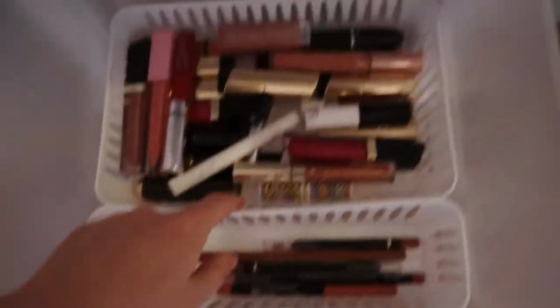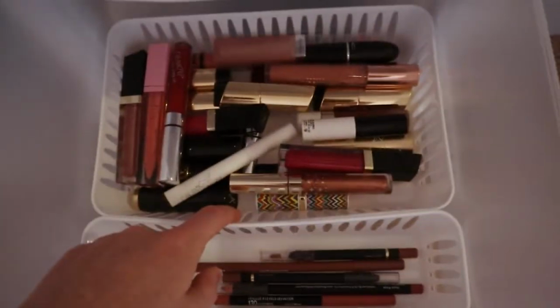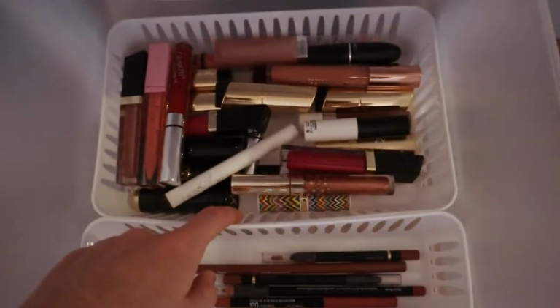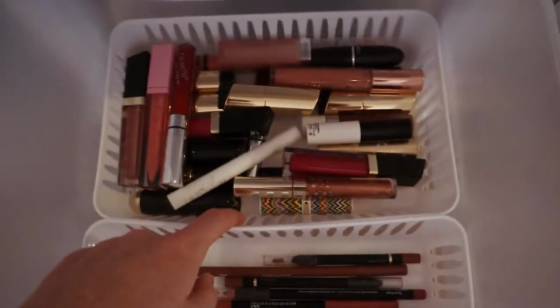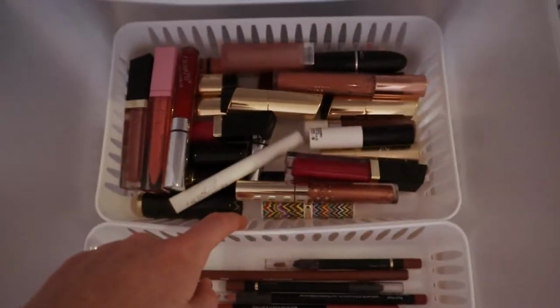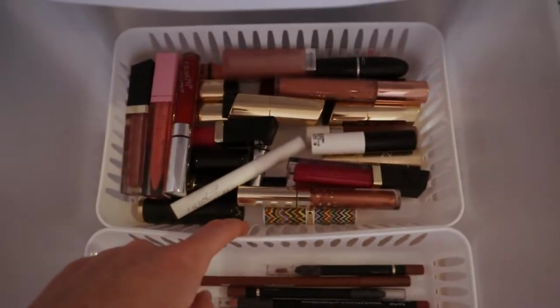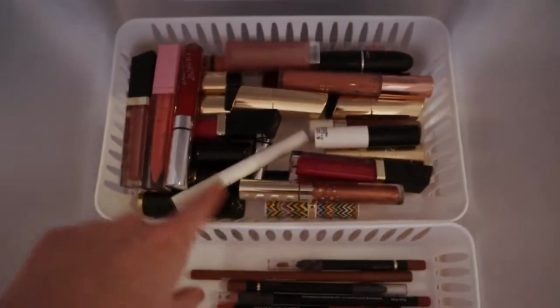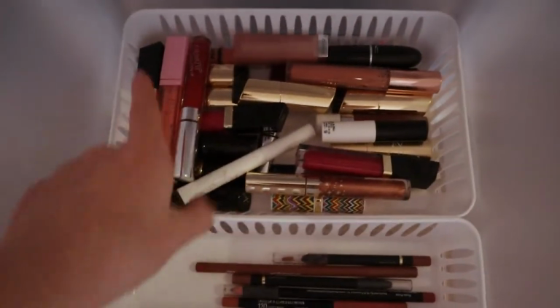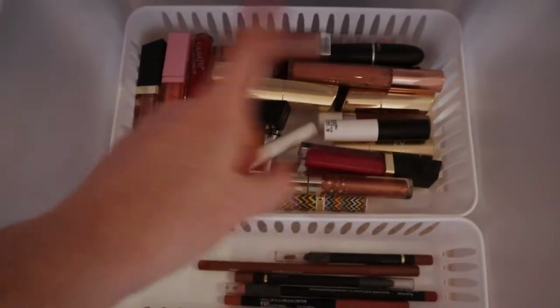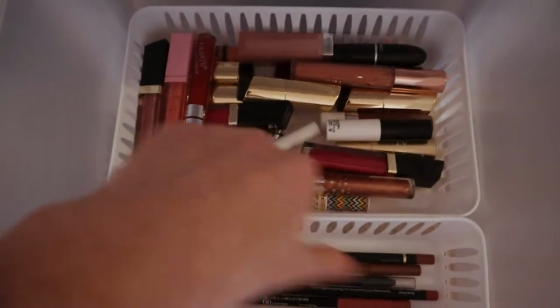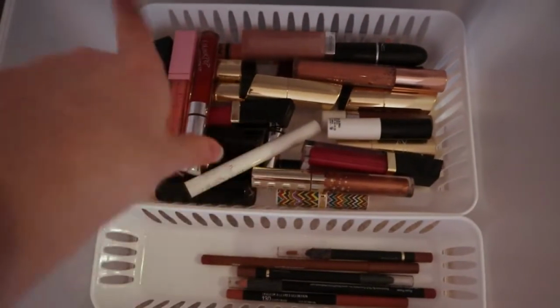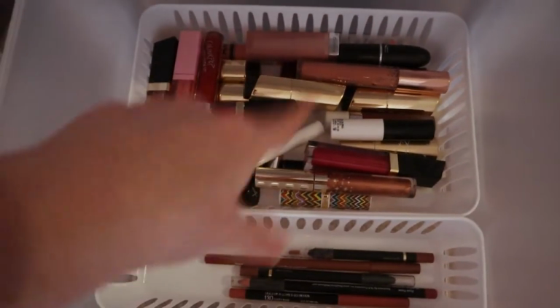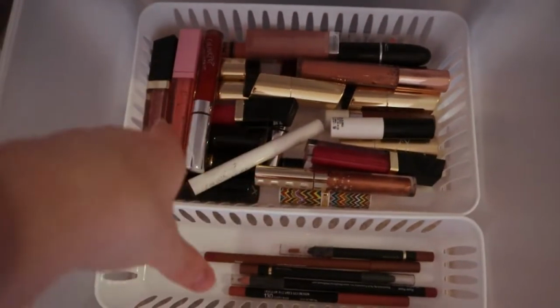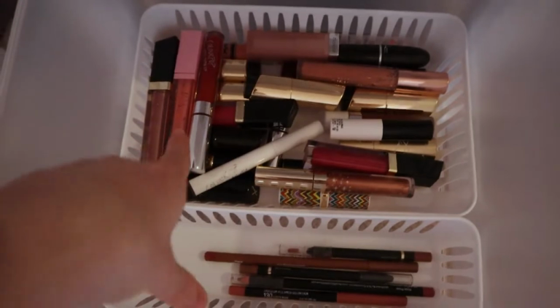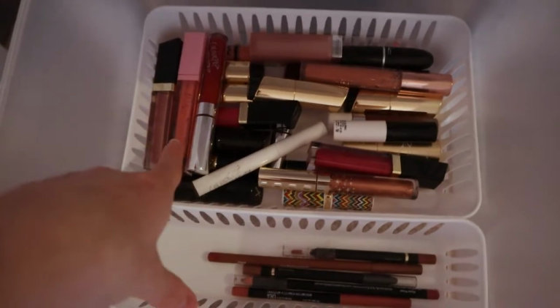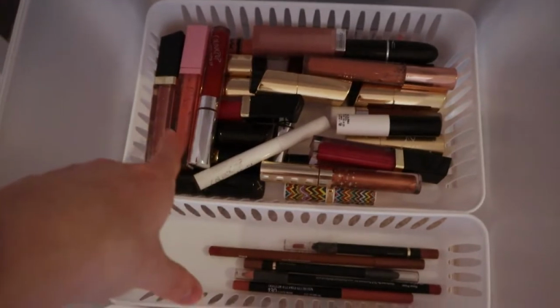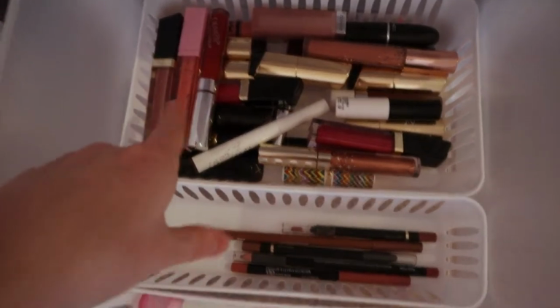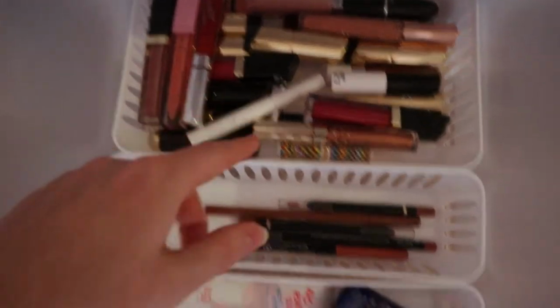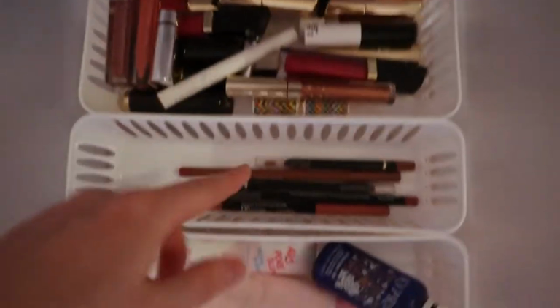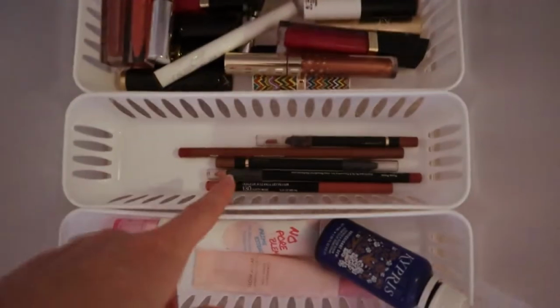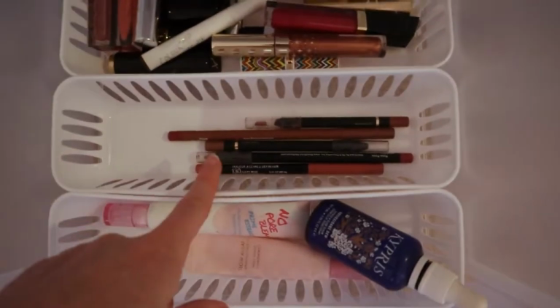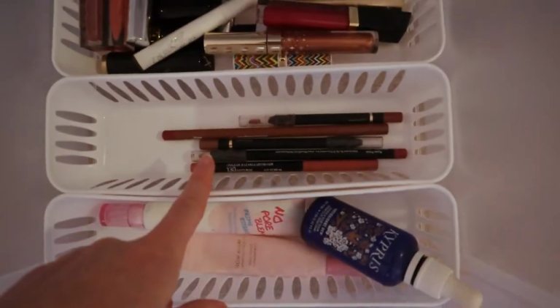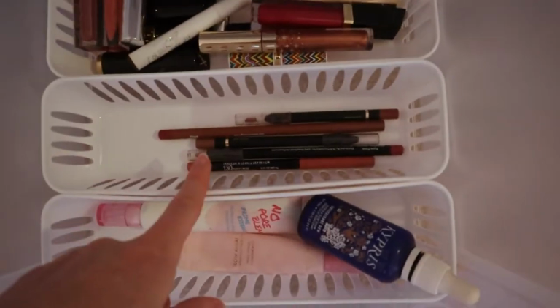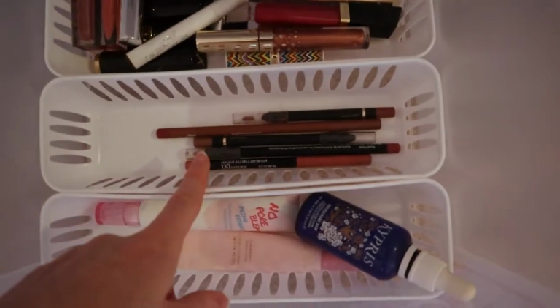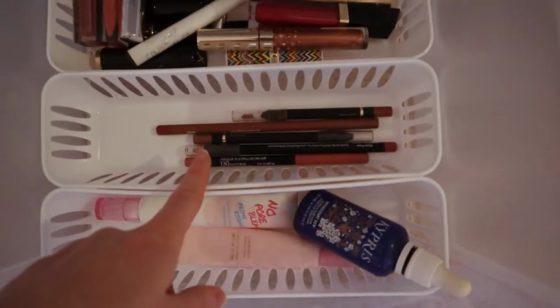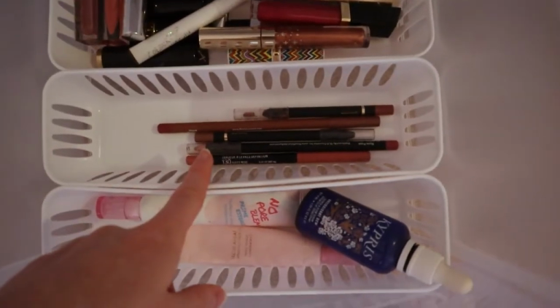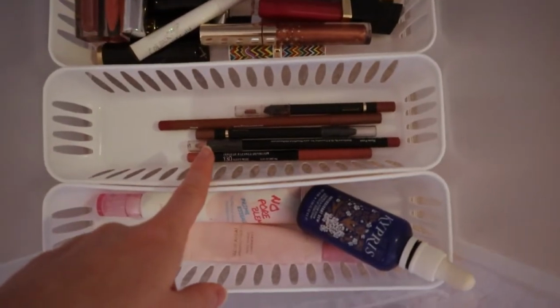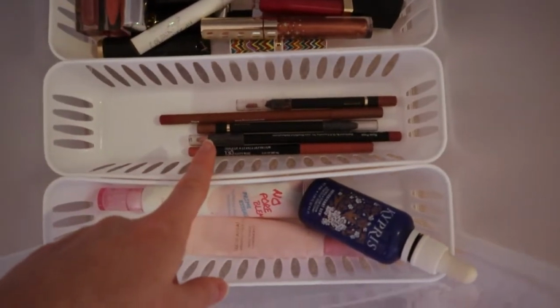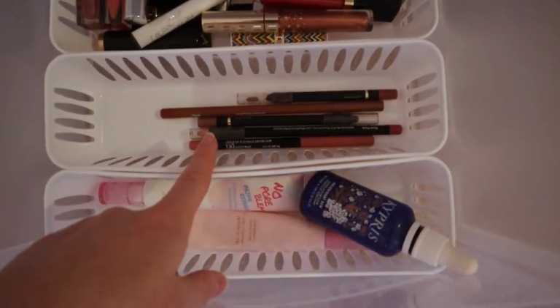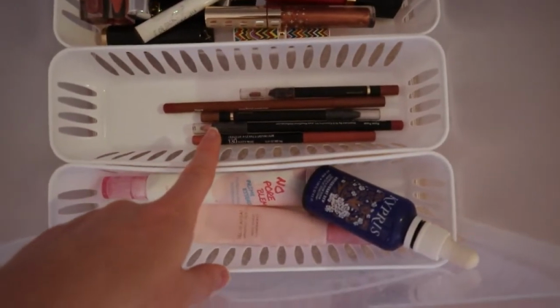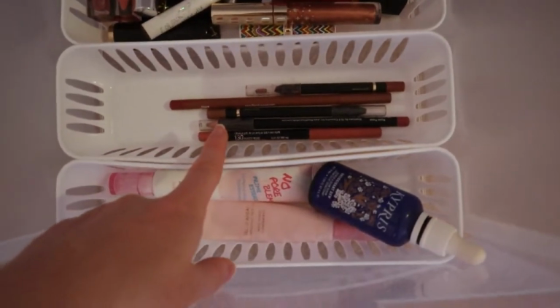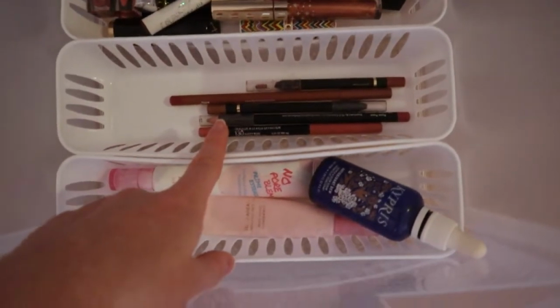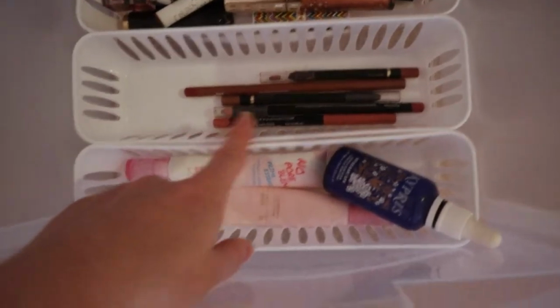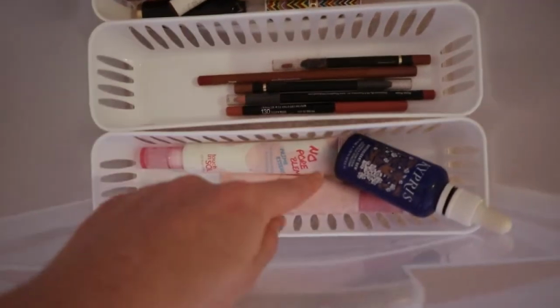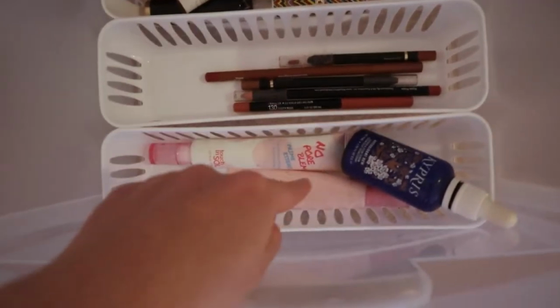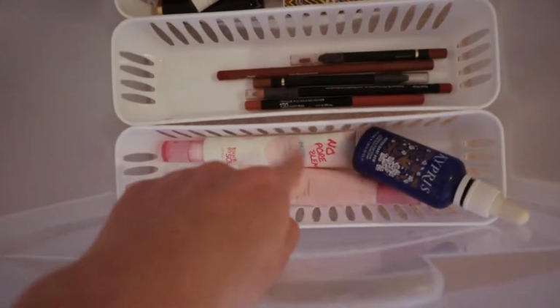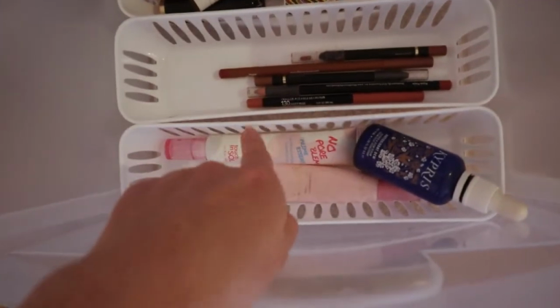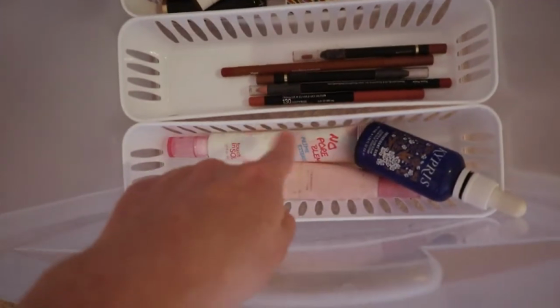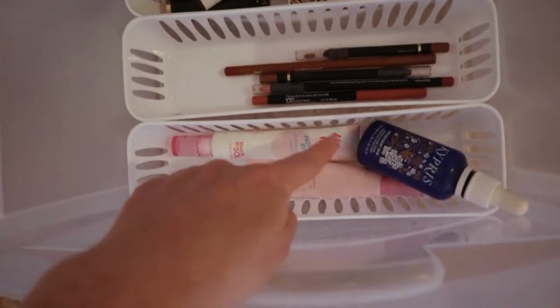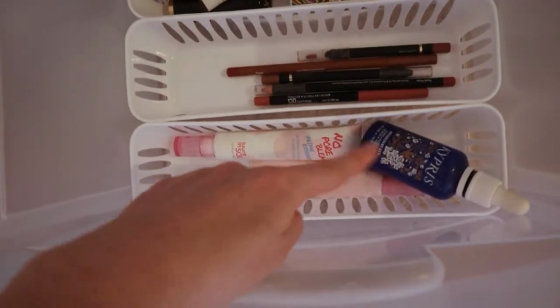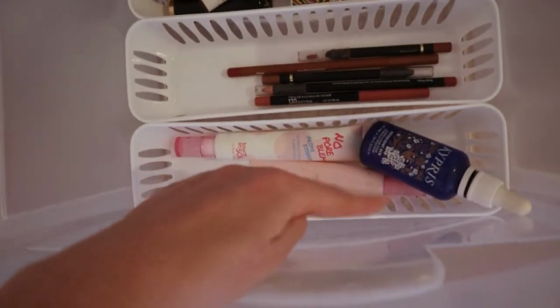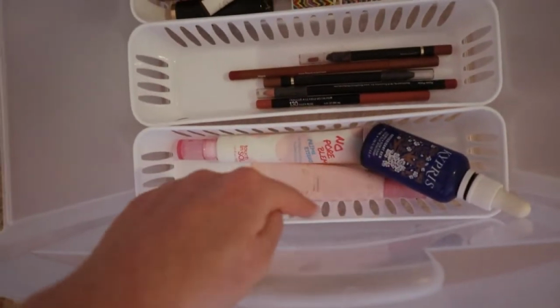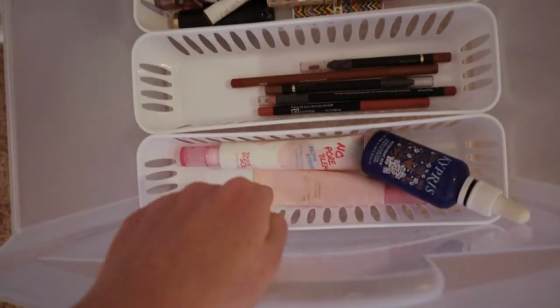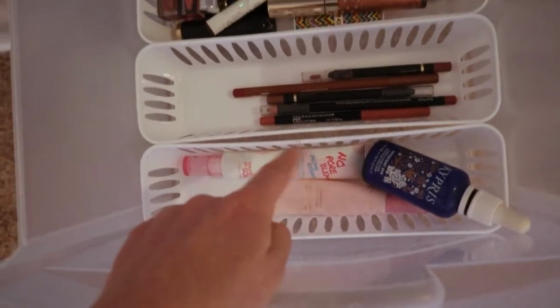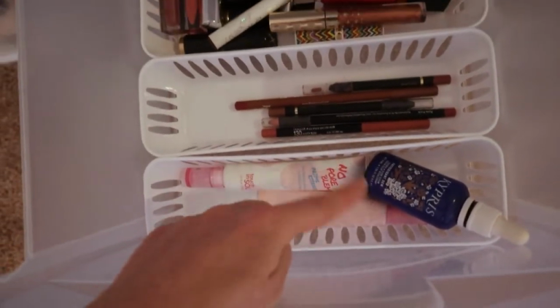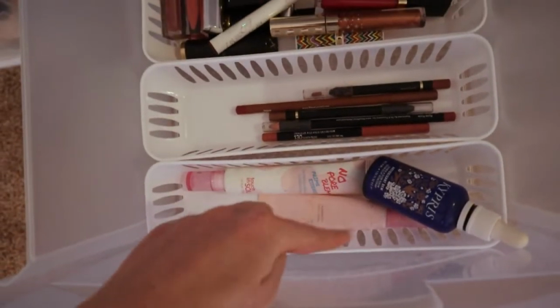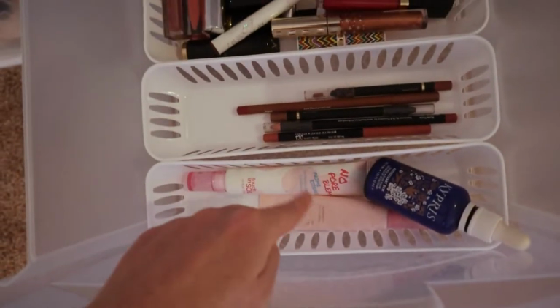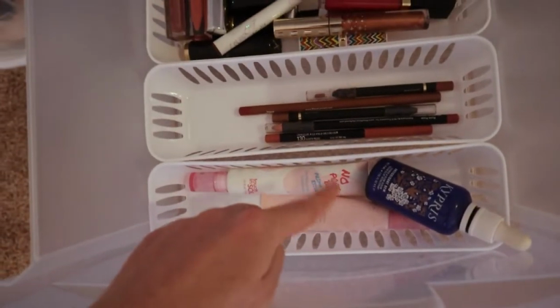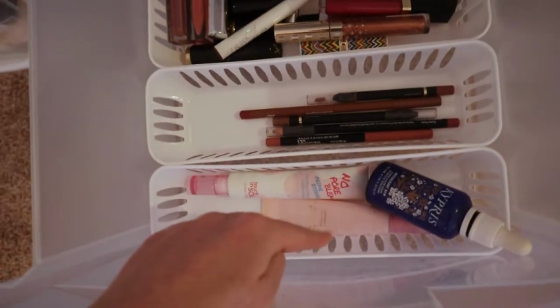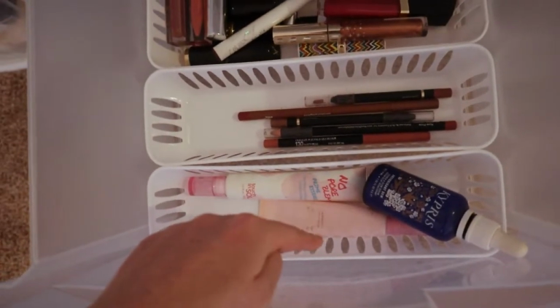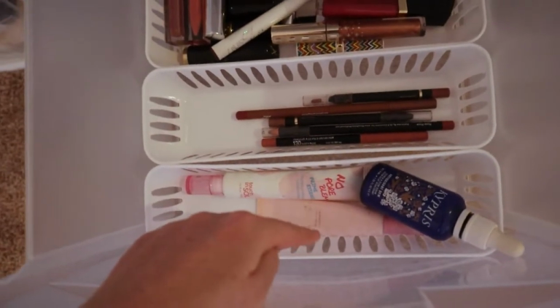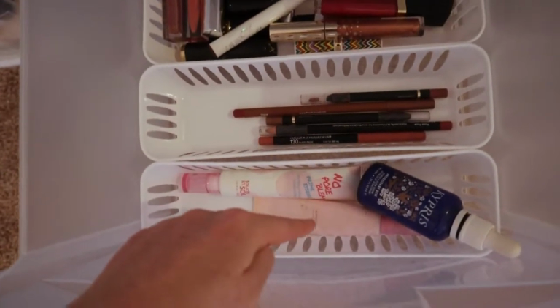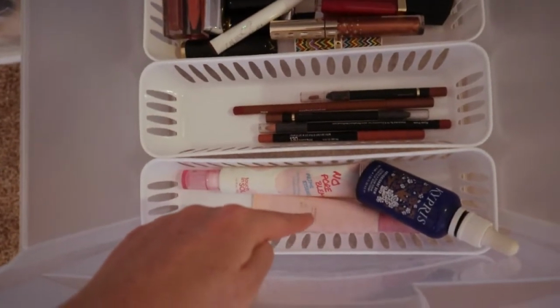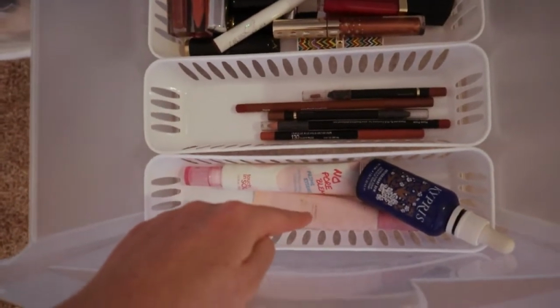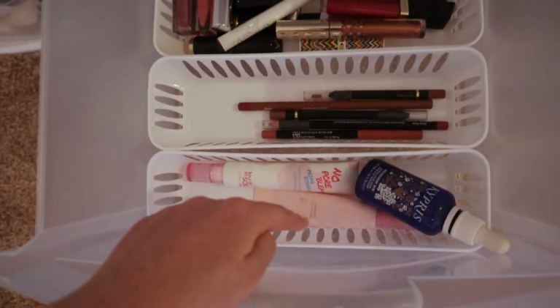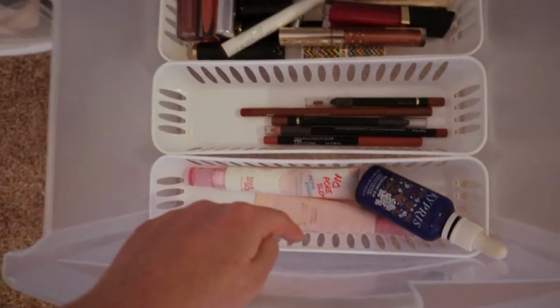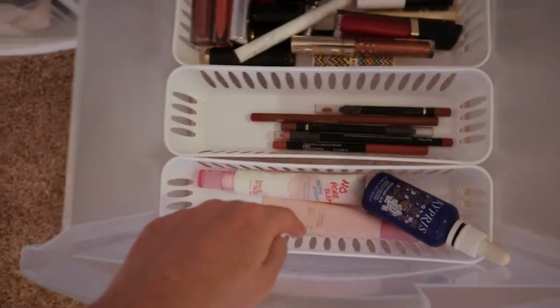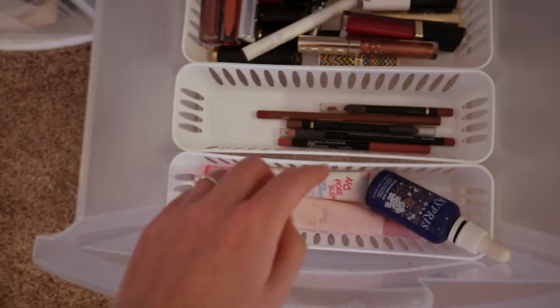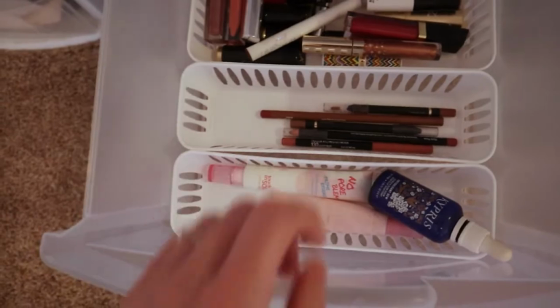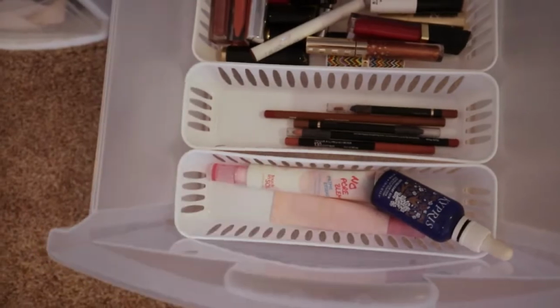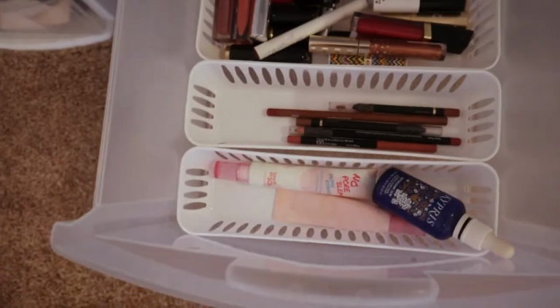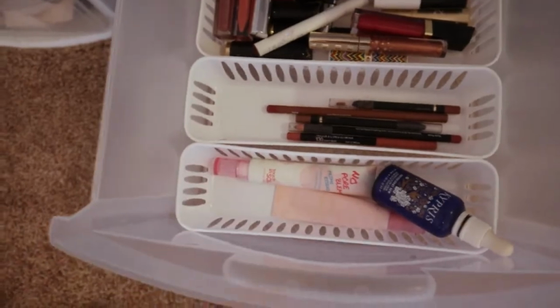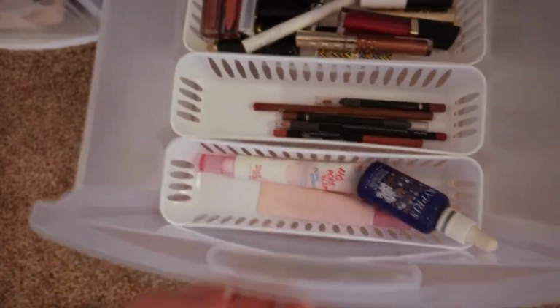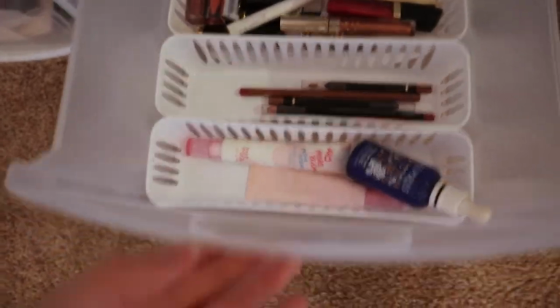Down here we just have more lip stuff. Majority of this lipstick has got to go. Some of these lip pencils are still good, but these definitely need to go — they are so old.